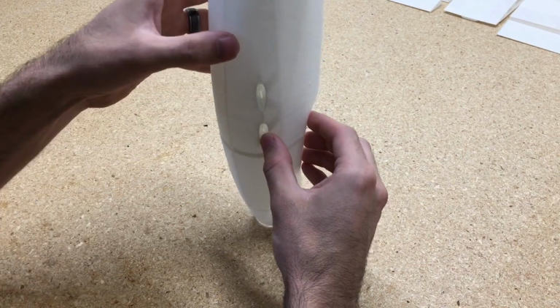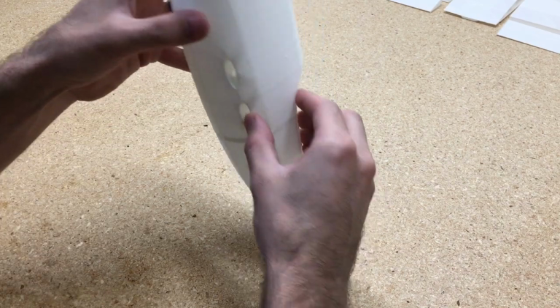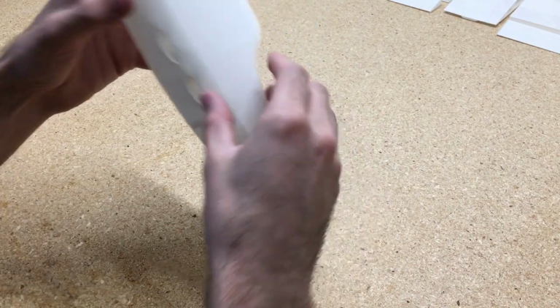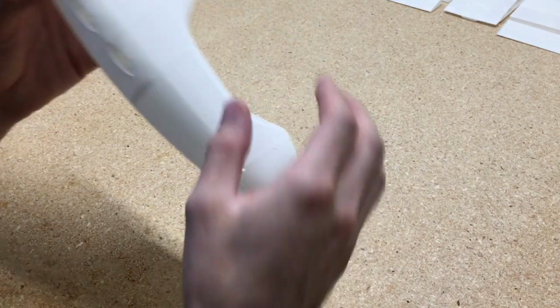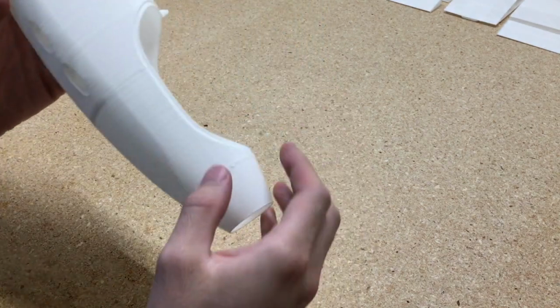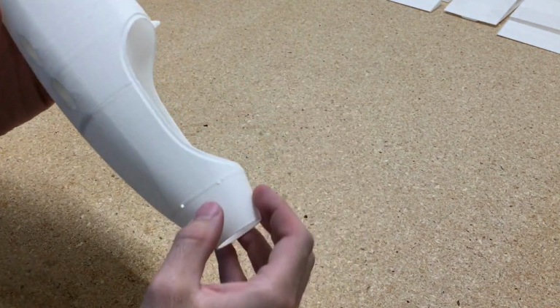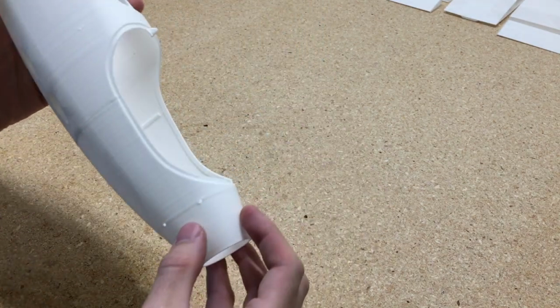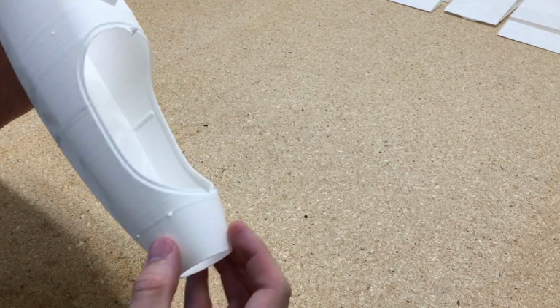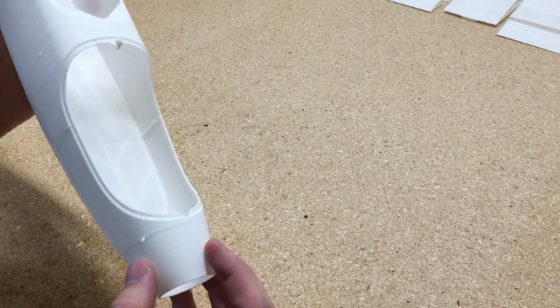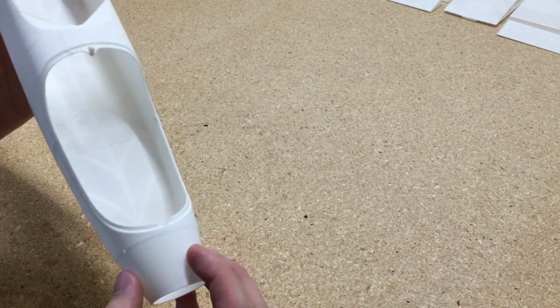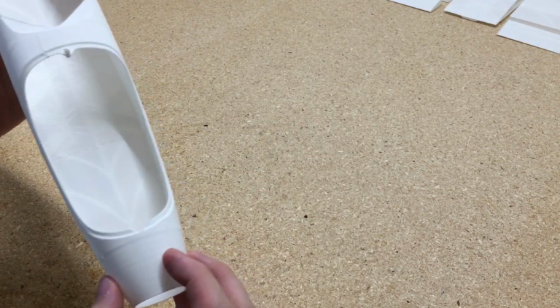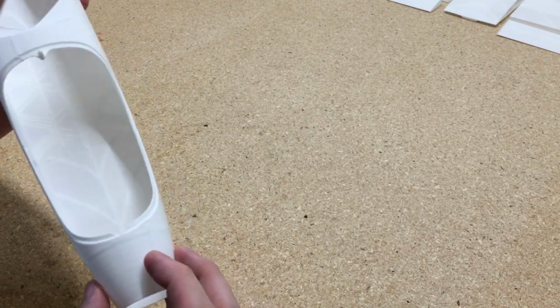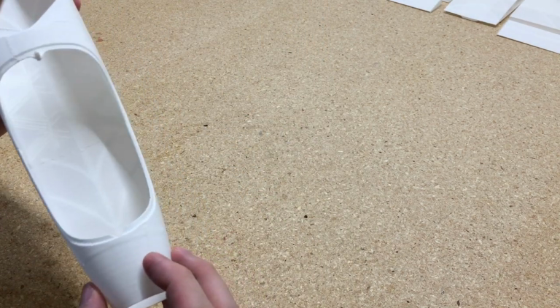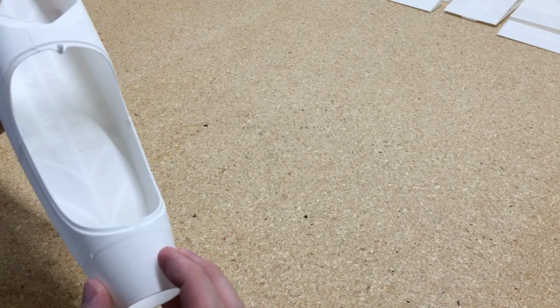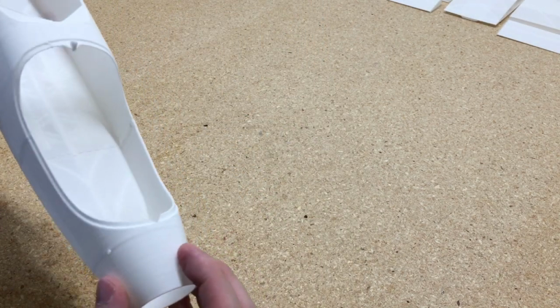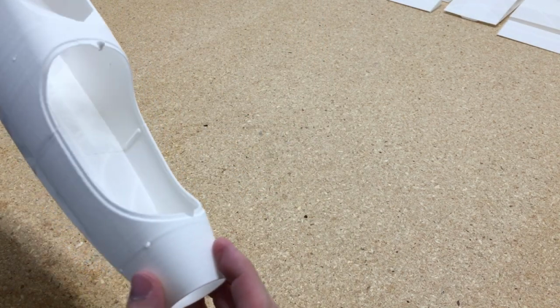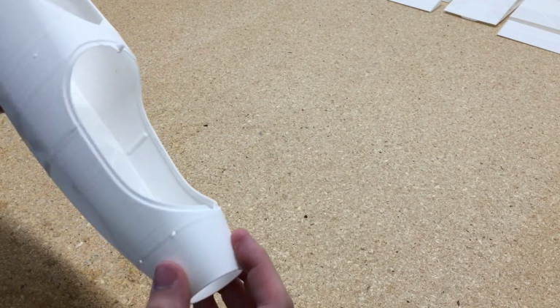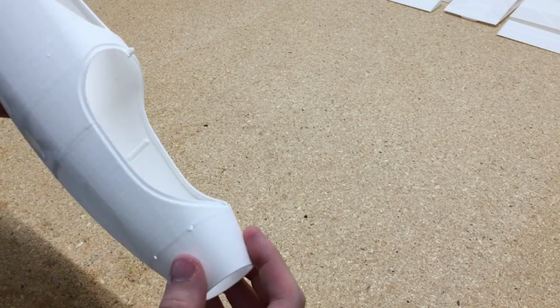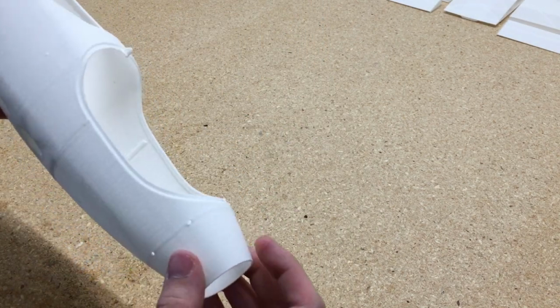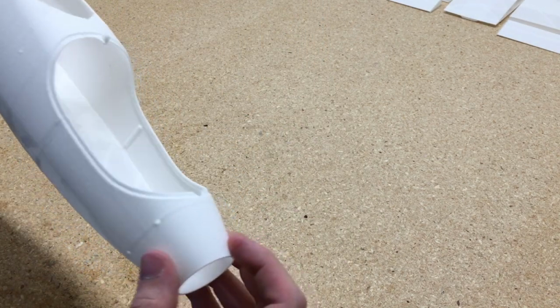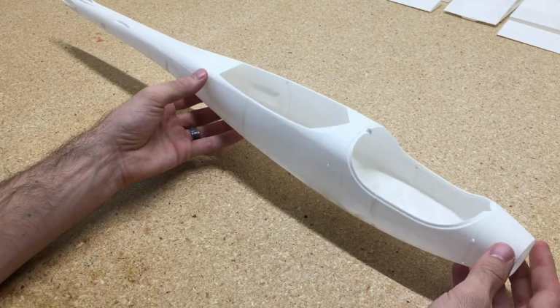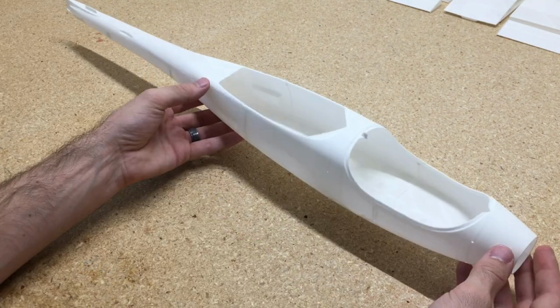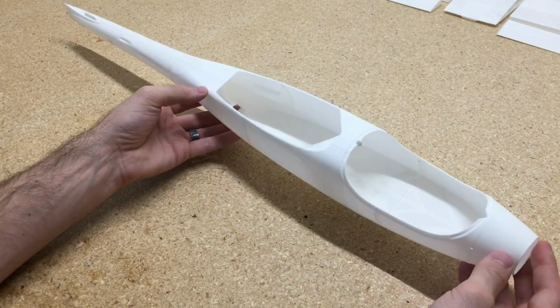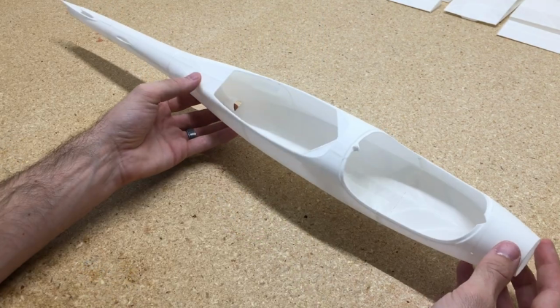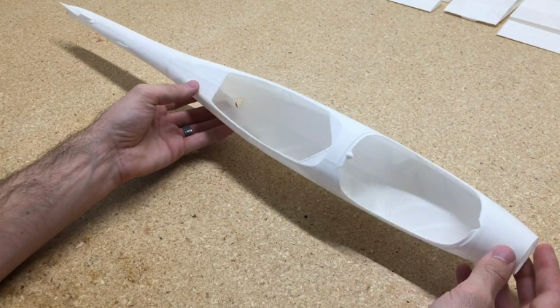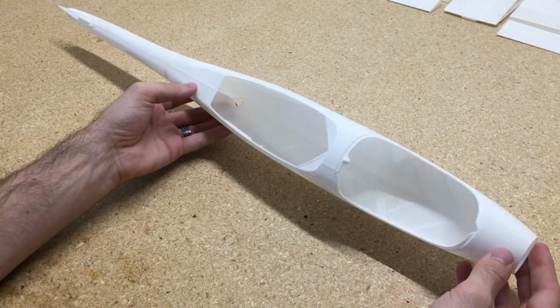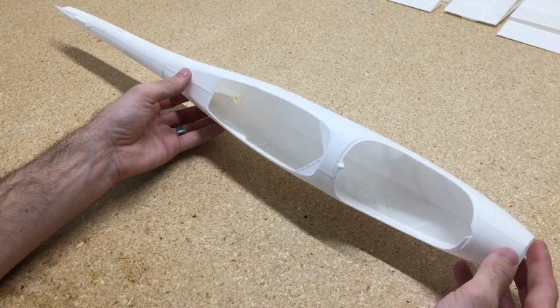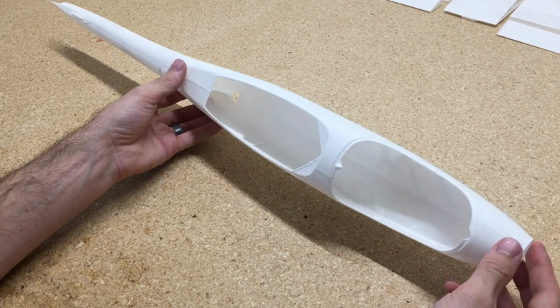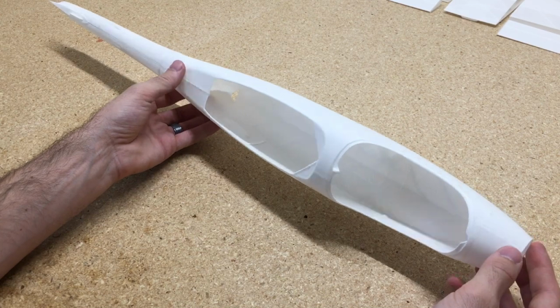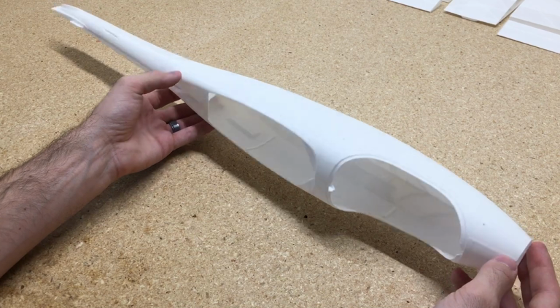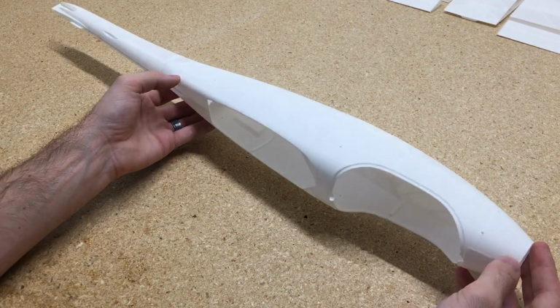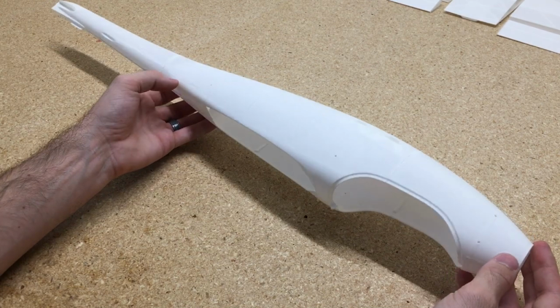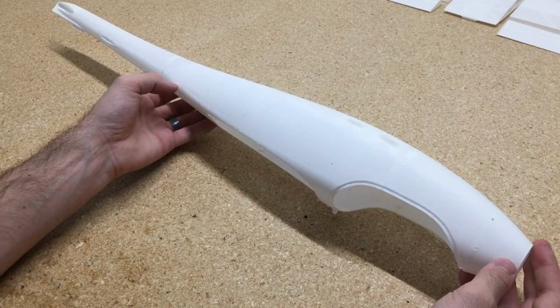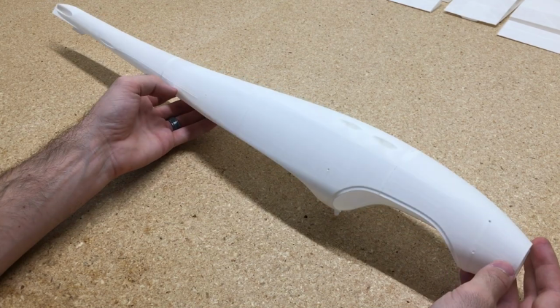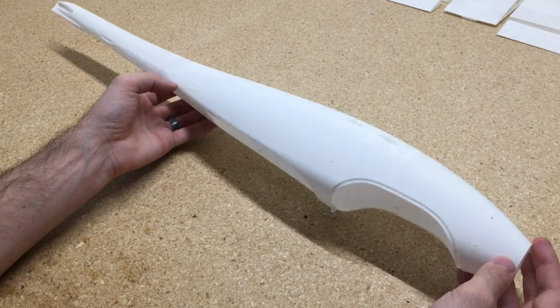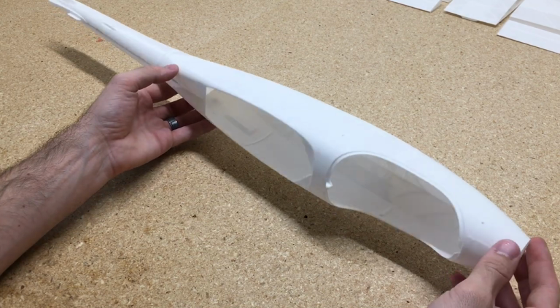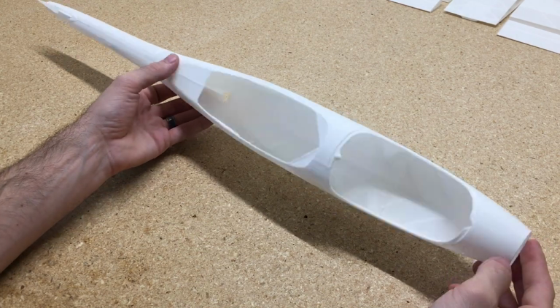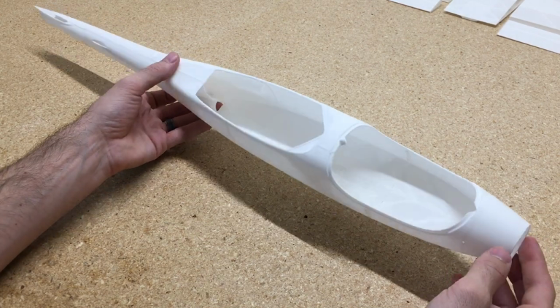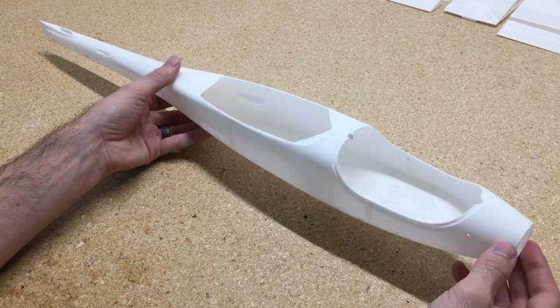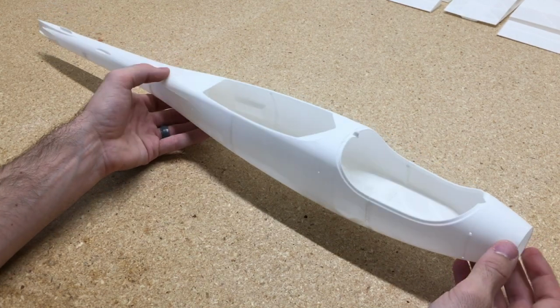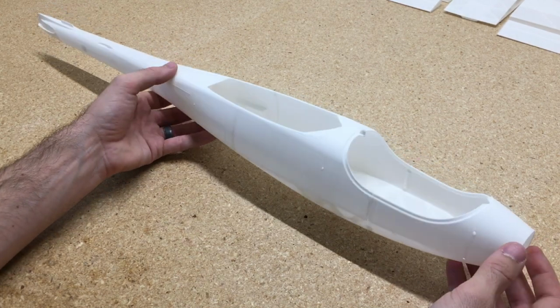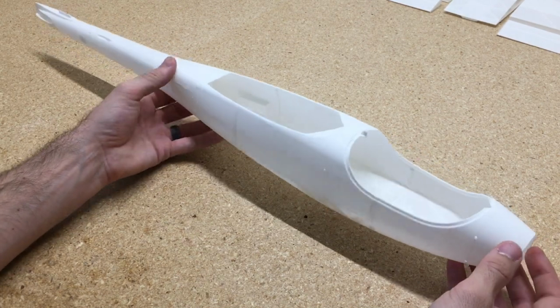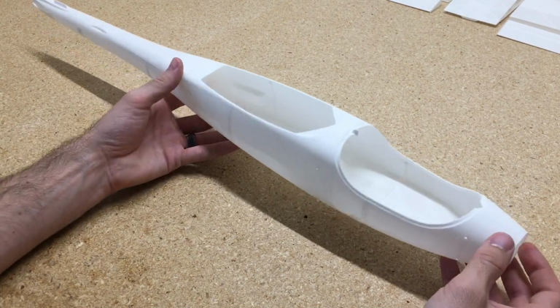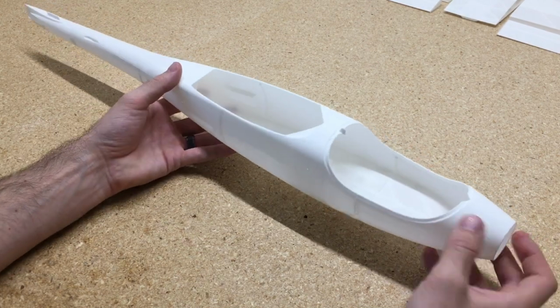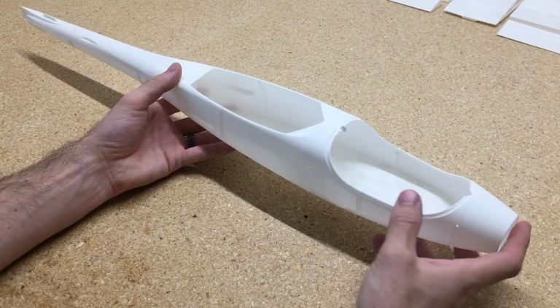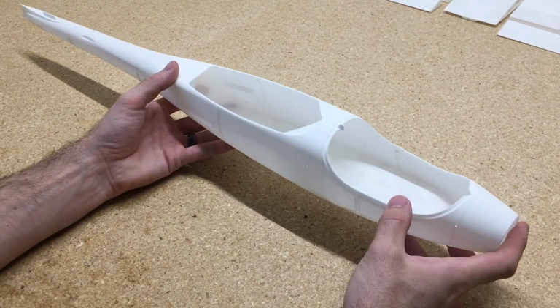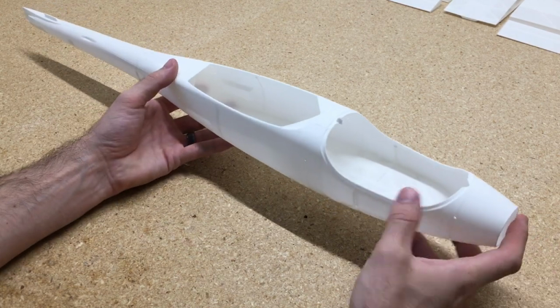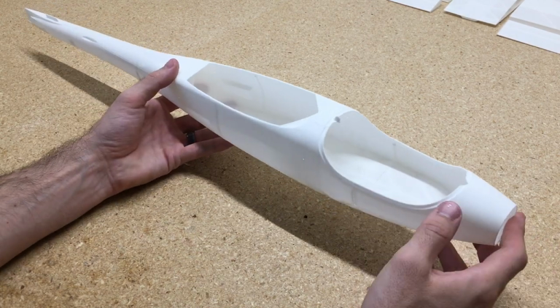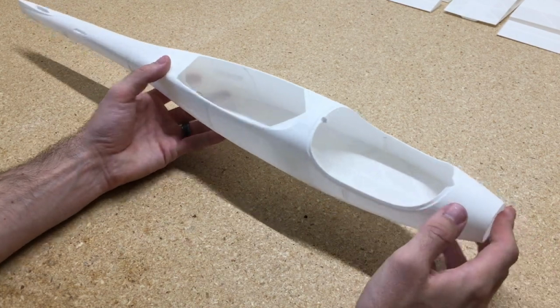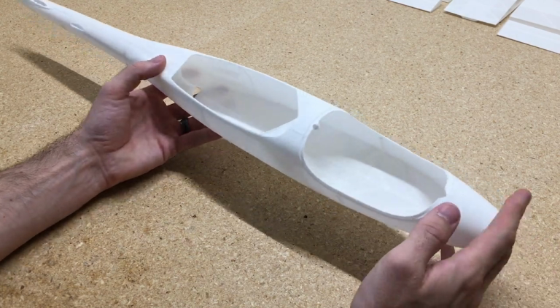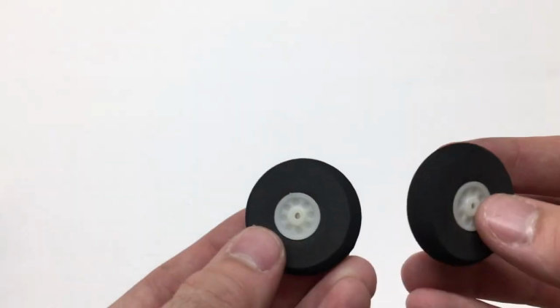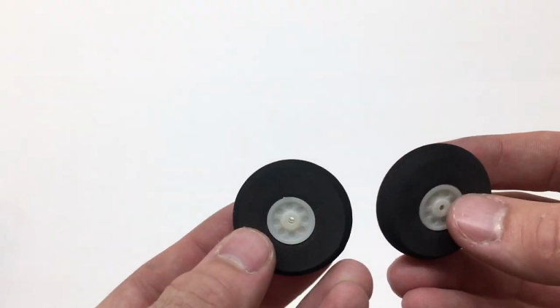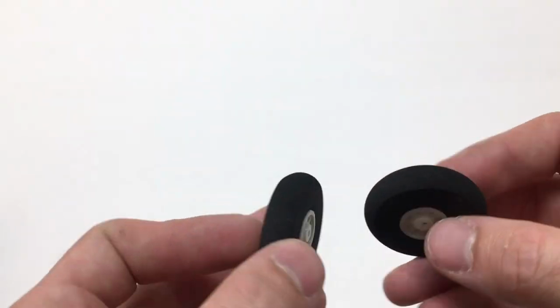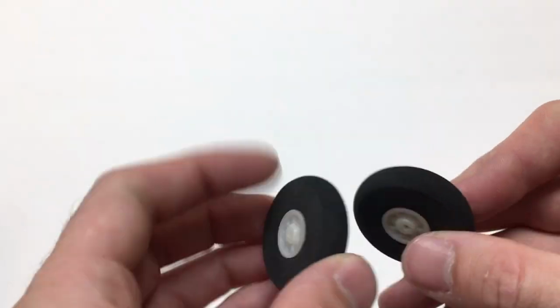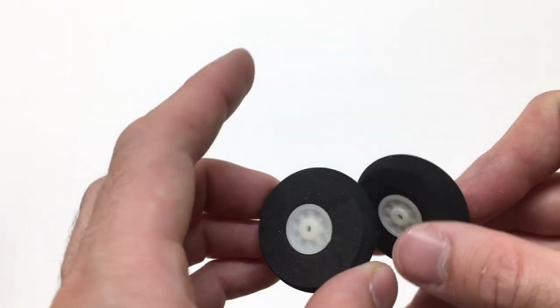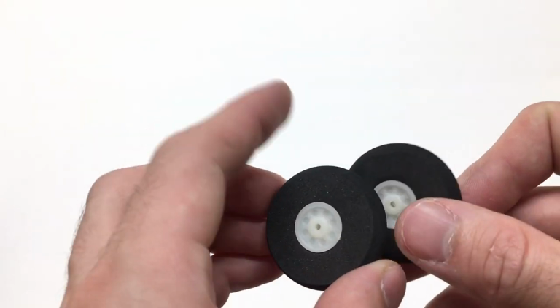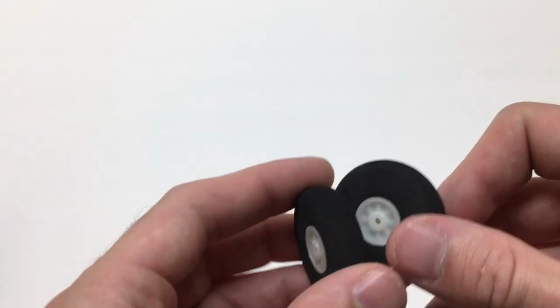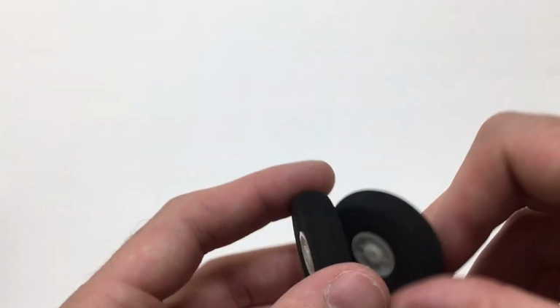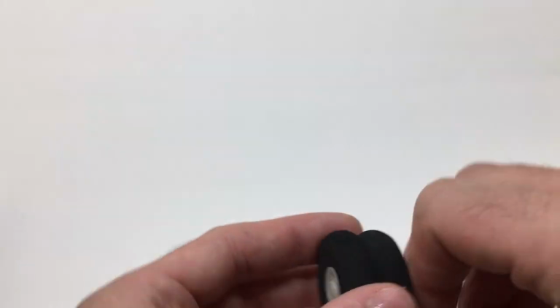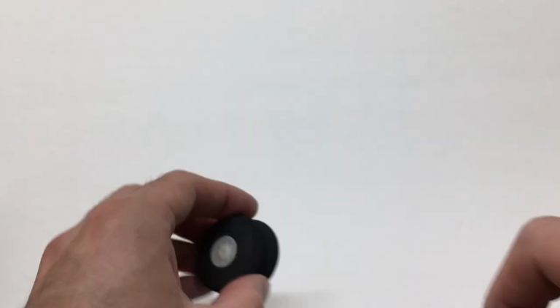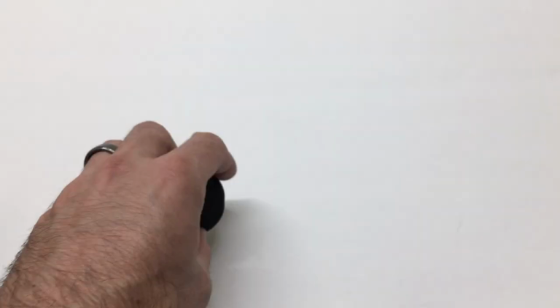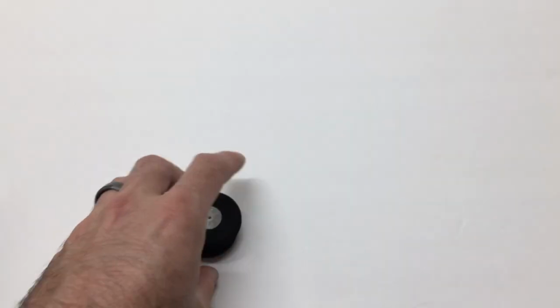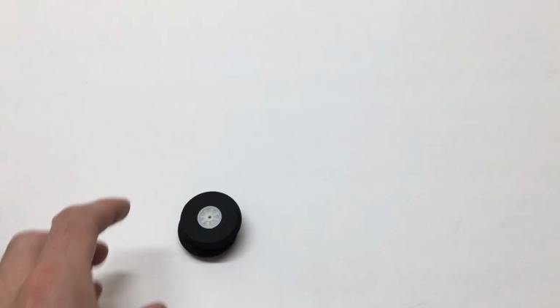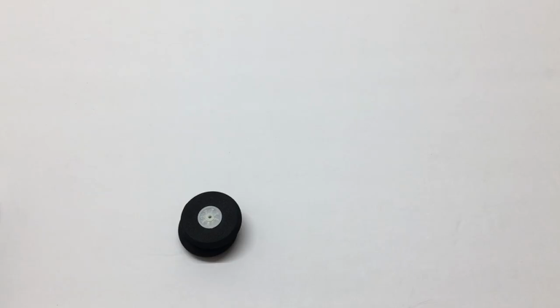And then we have the nose piece glued on there, so the entire fuselage is all glued together and looks pretty good. We'll go ahead and add some landing gear to it.